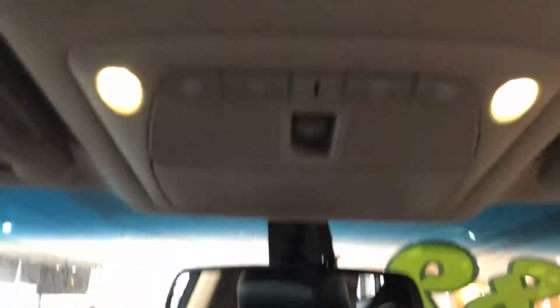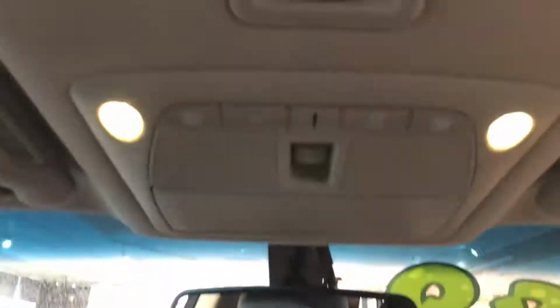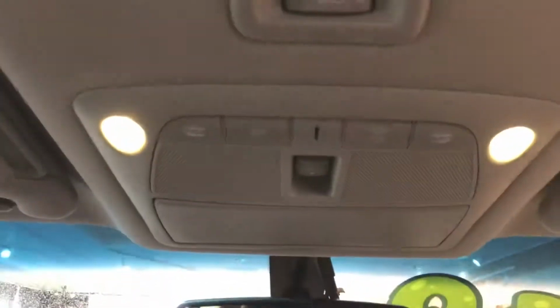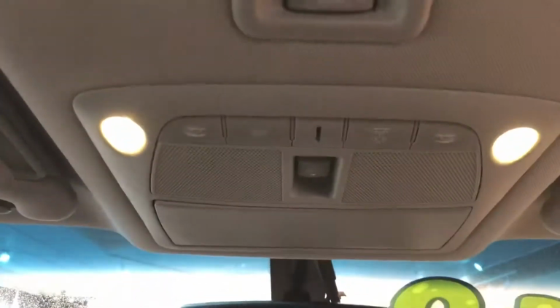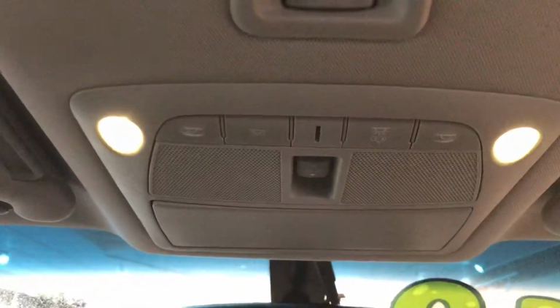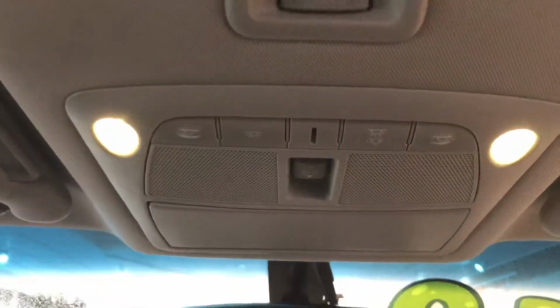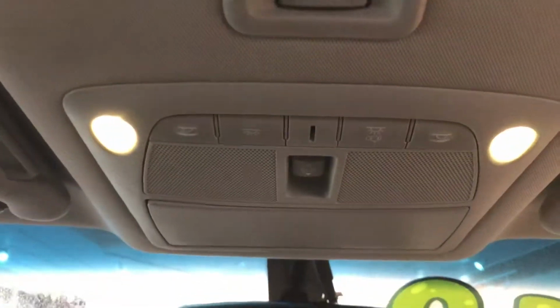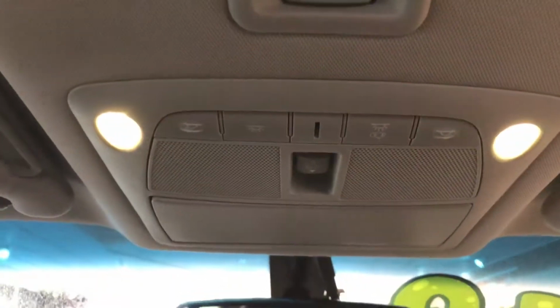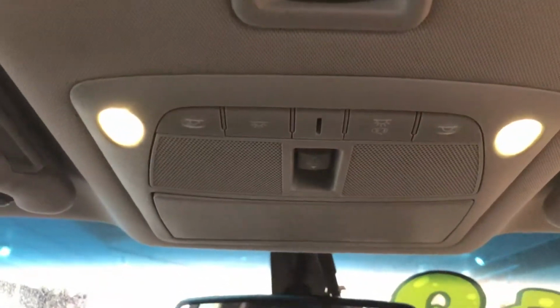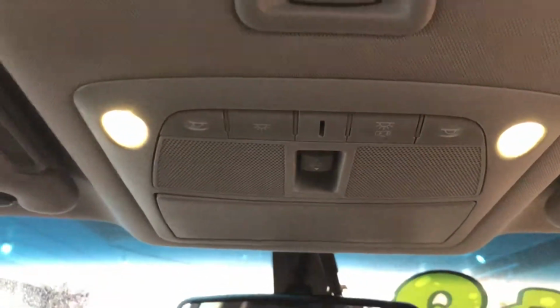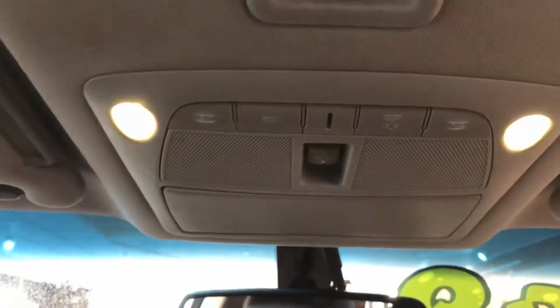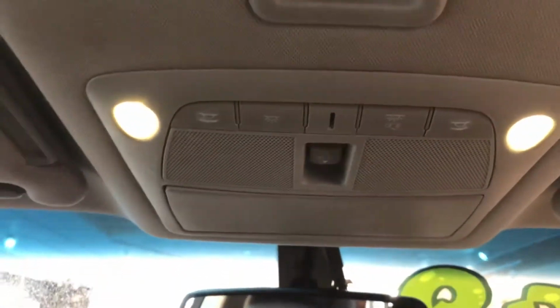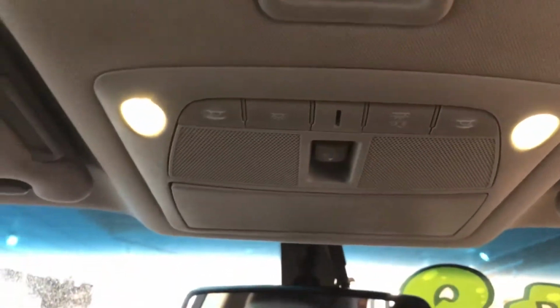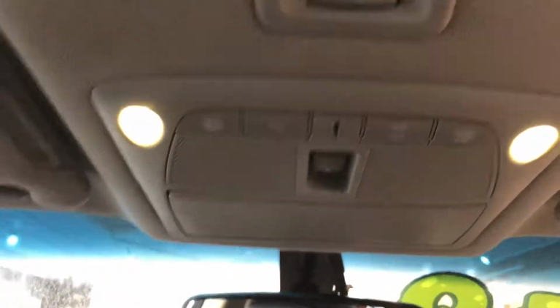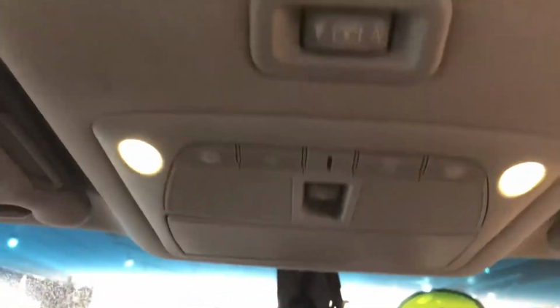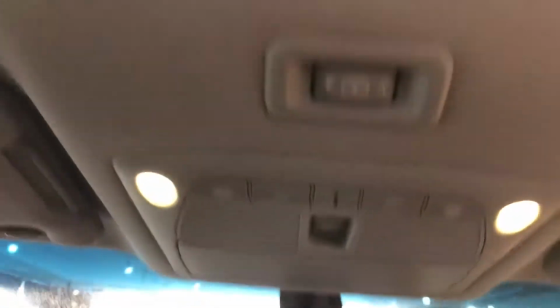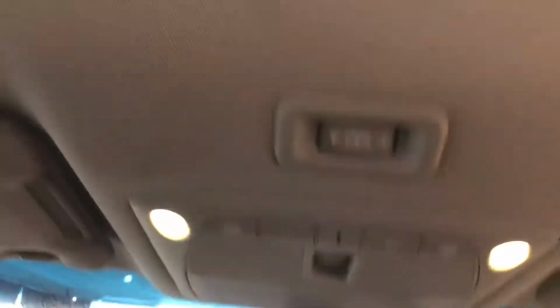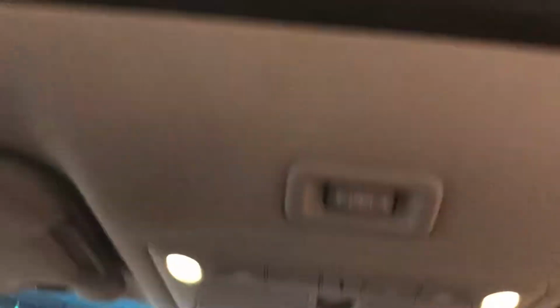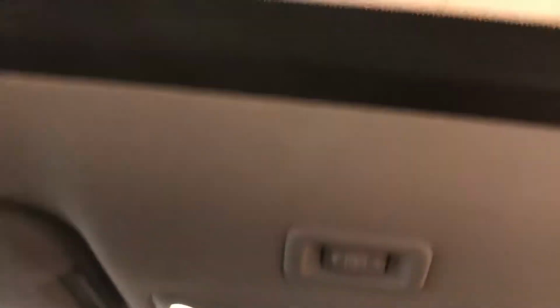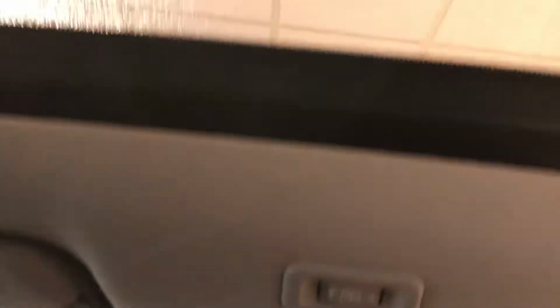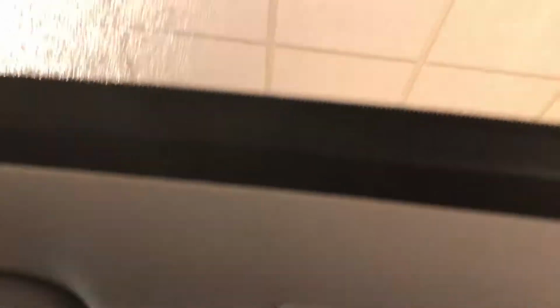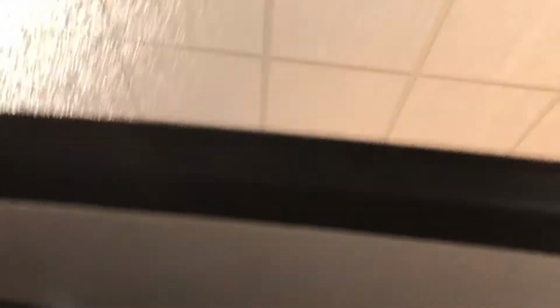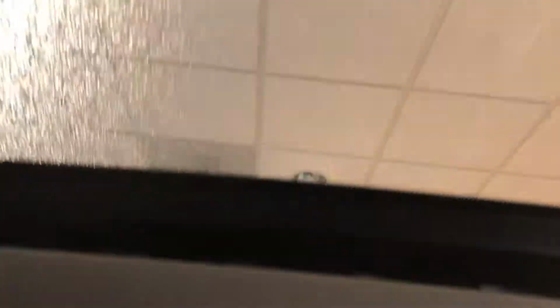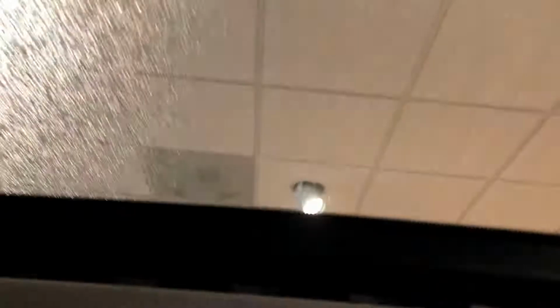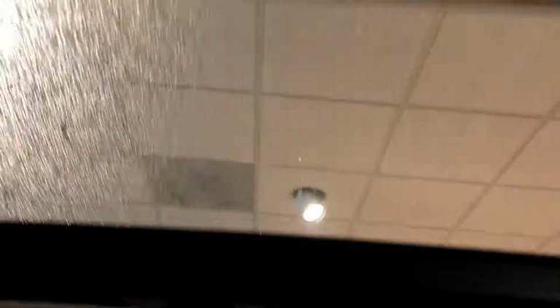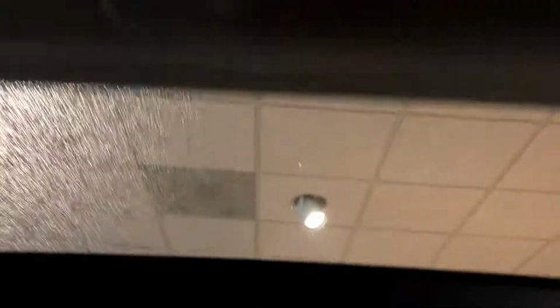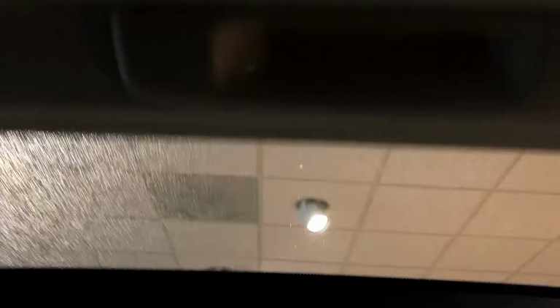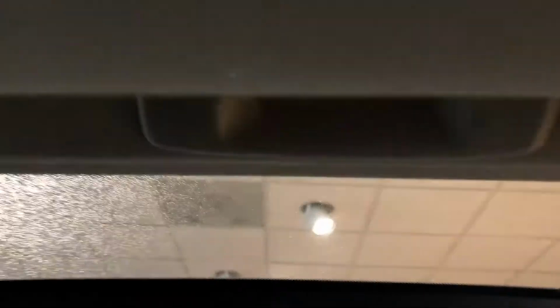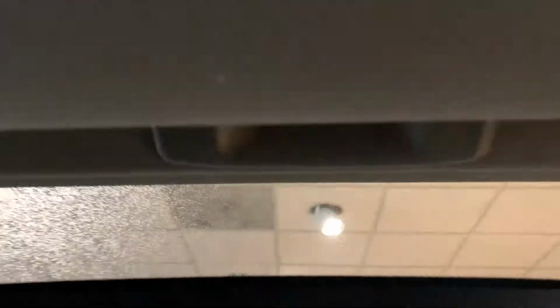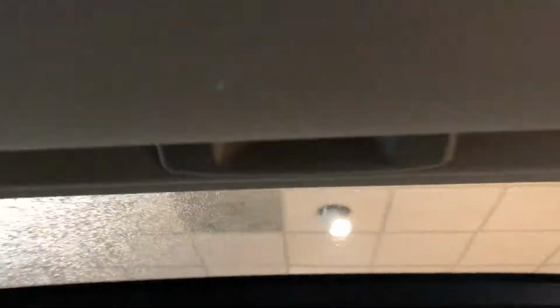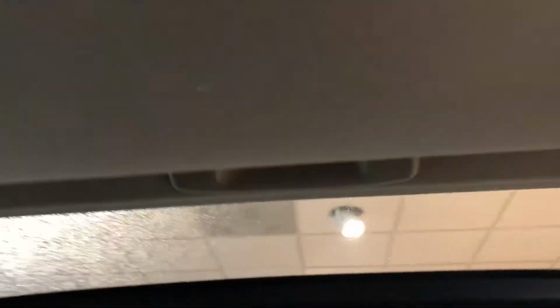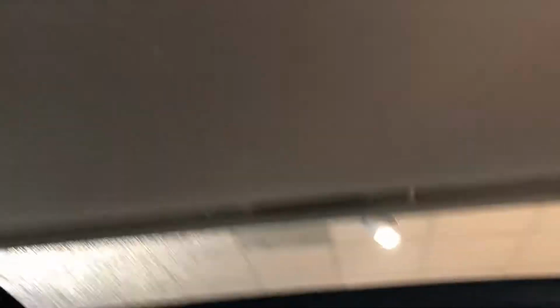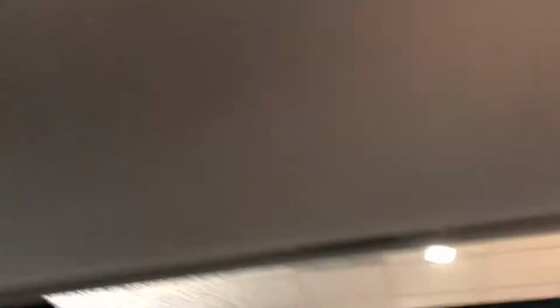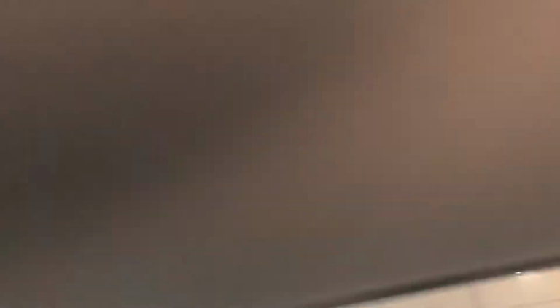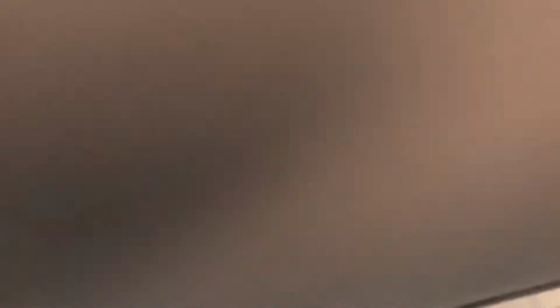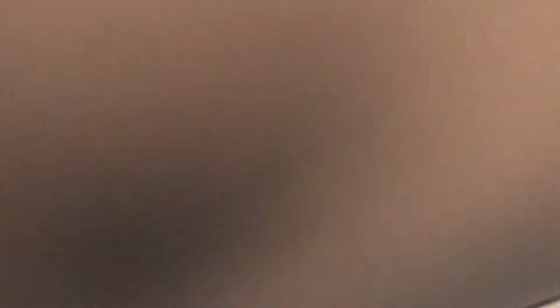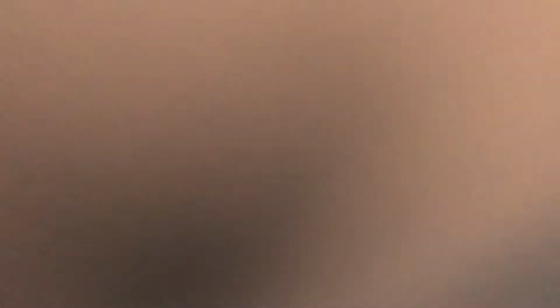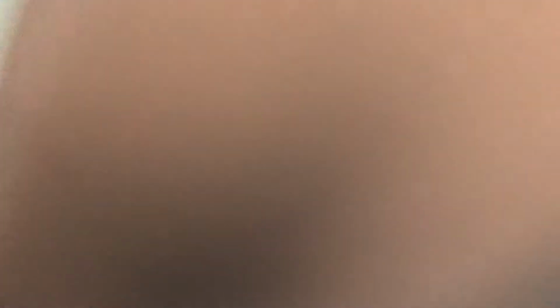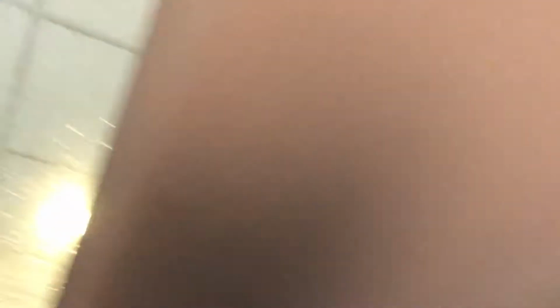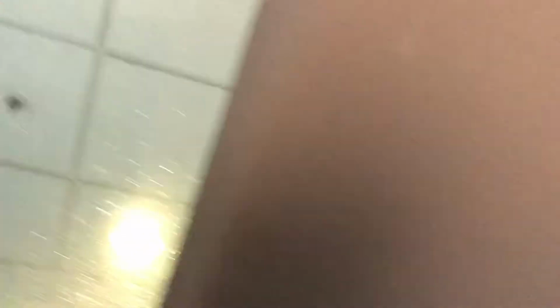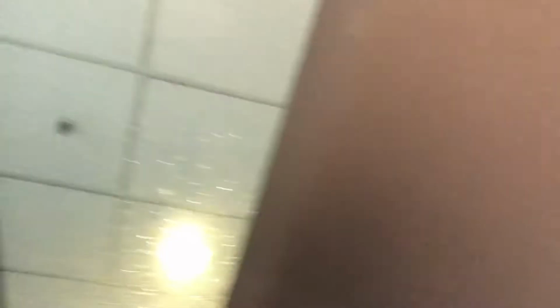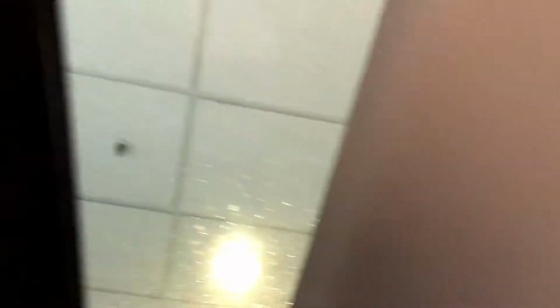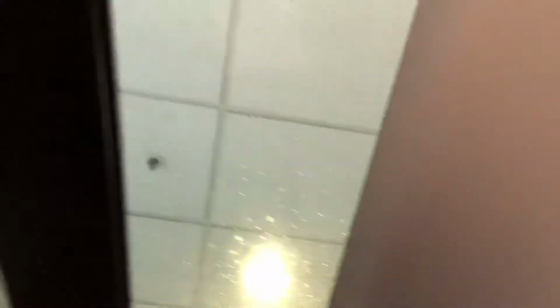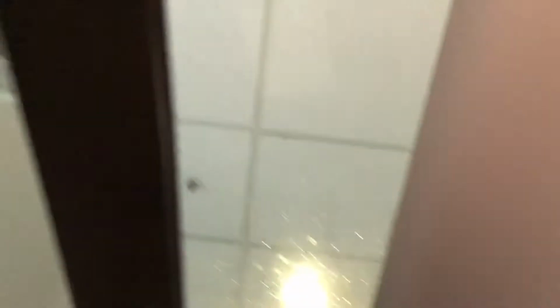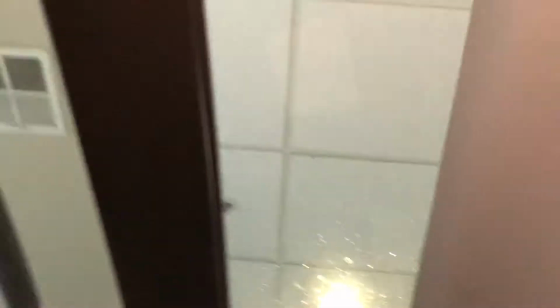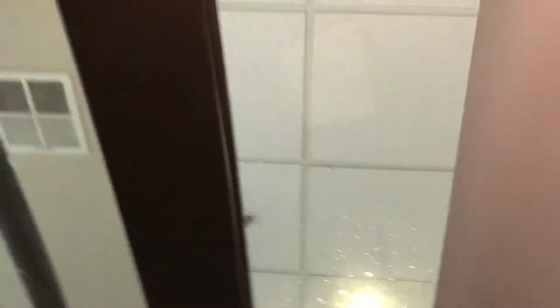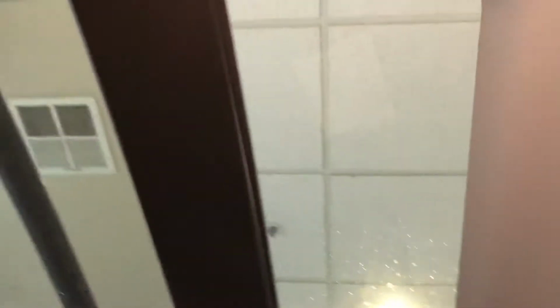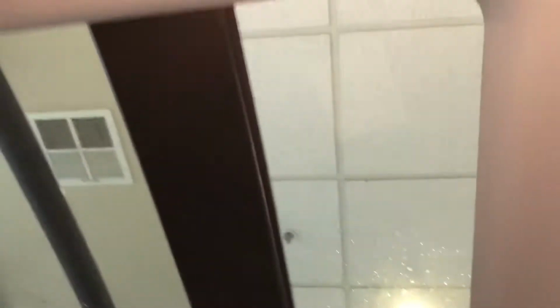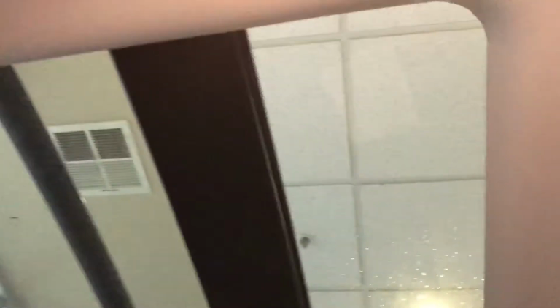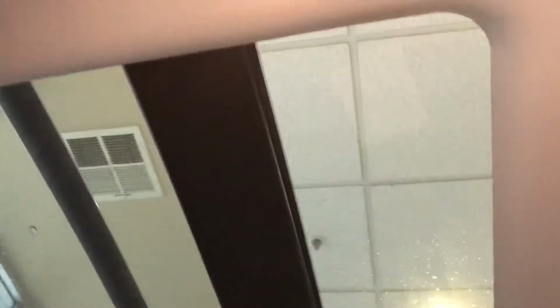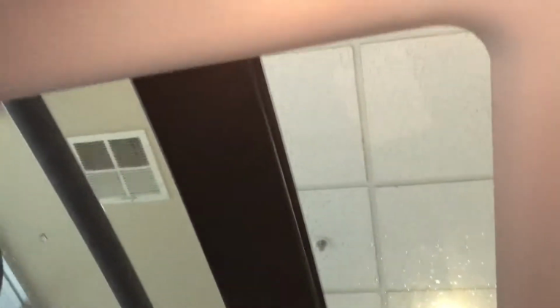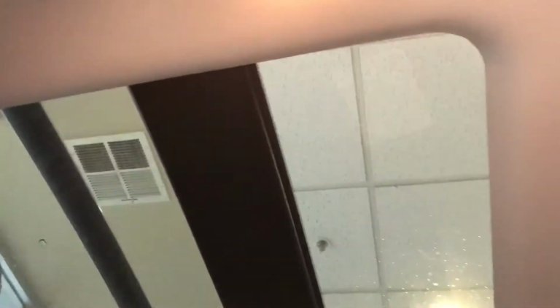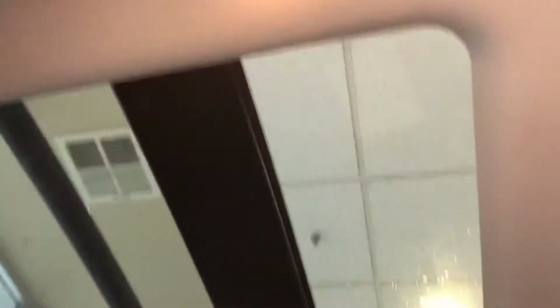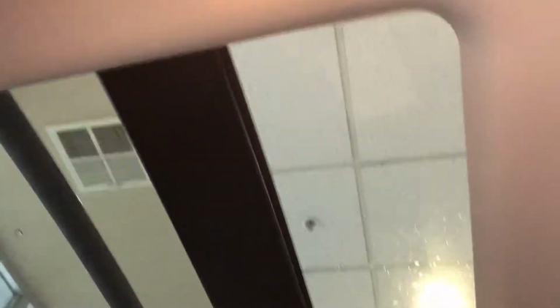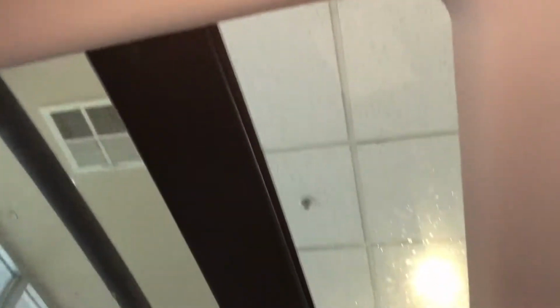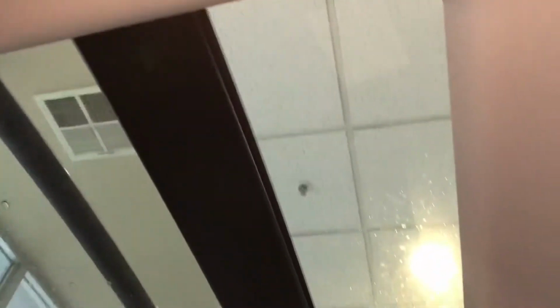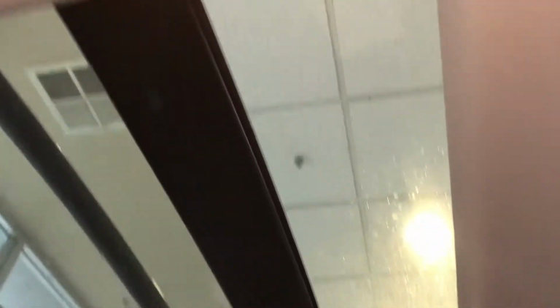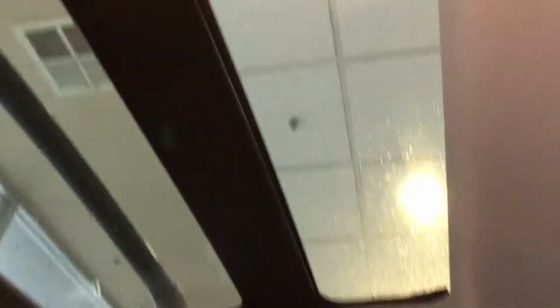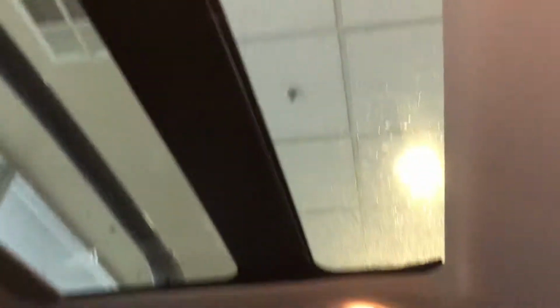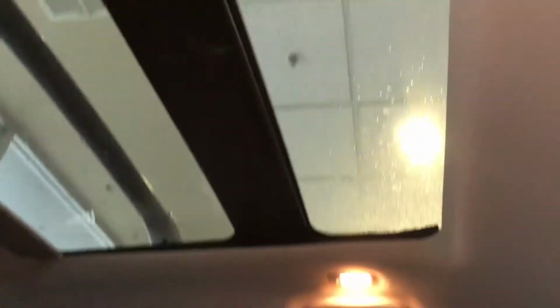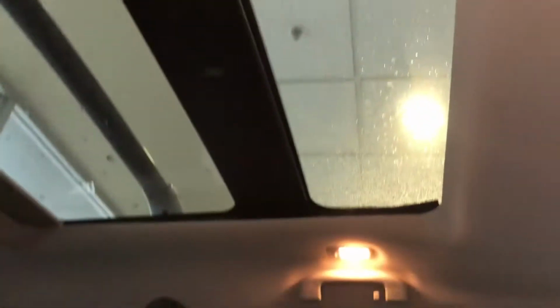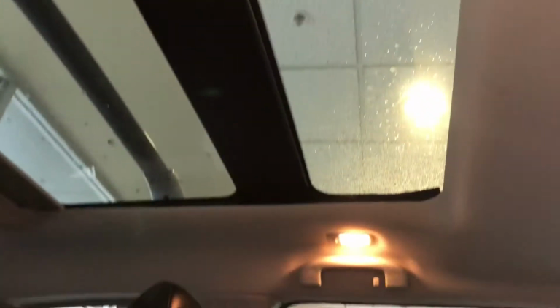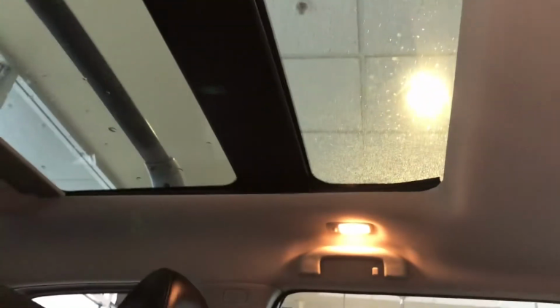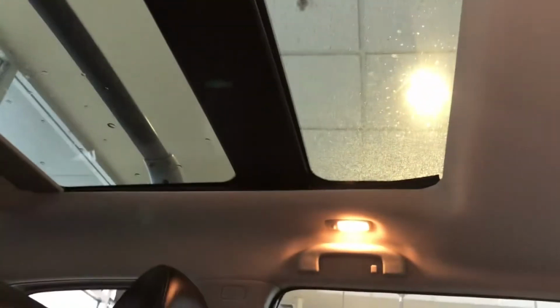LED lighting is also in this vehicle, and my favorite feature — it not only has one sunroof but two. That is pretty darn cool.